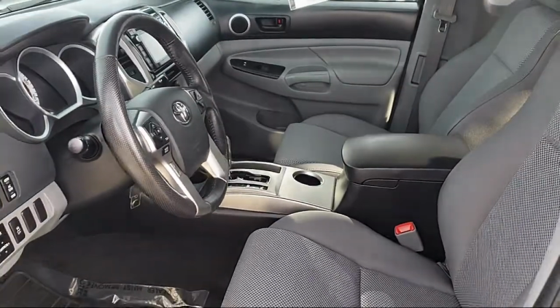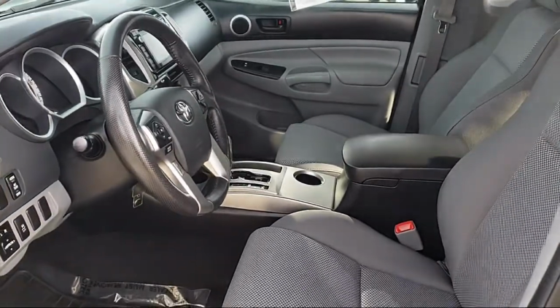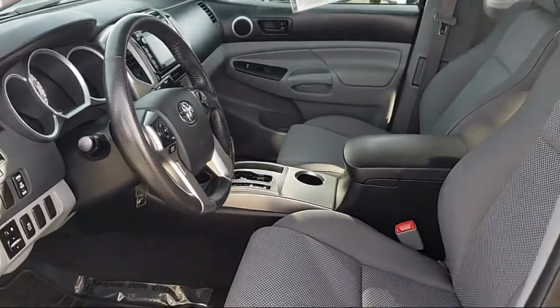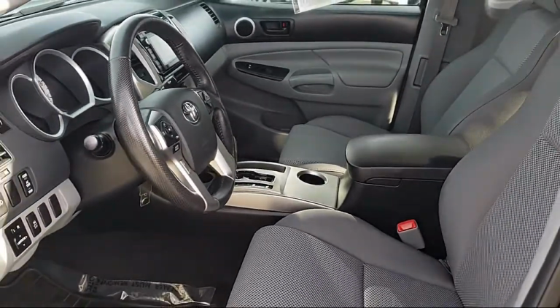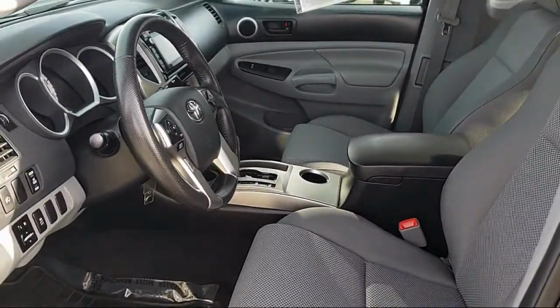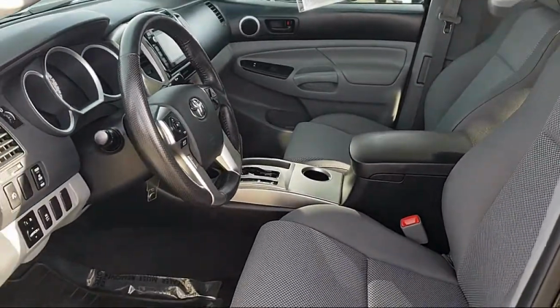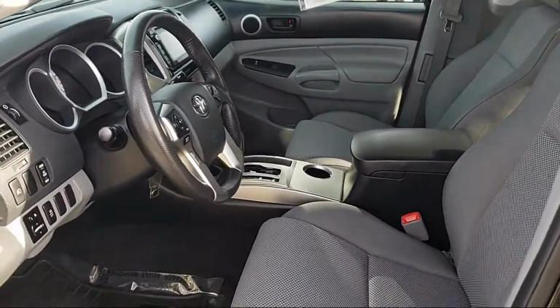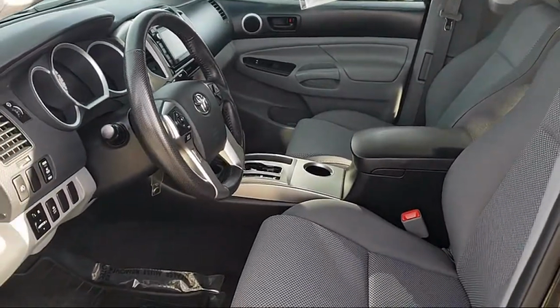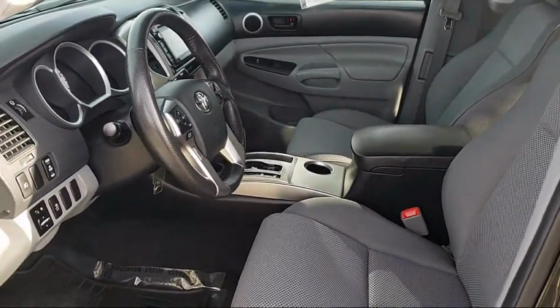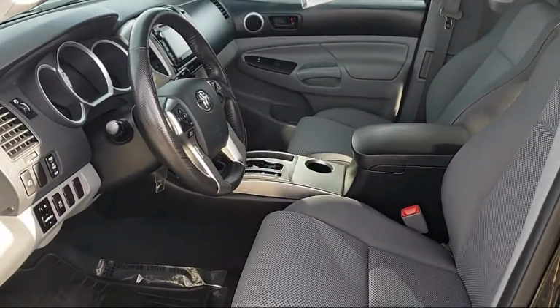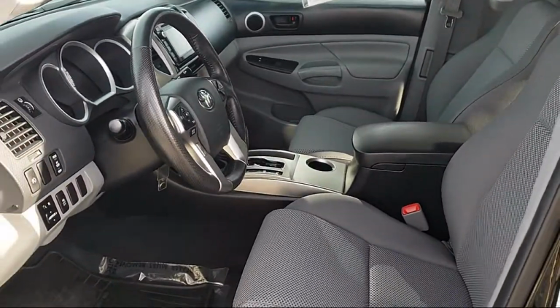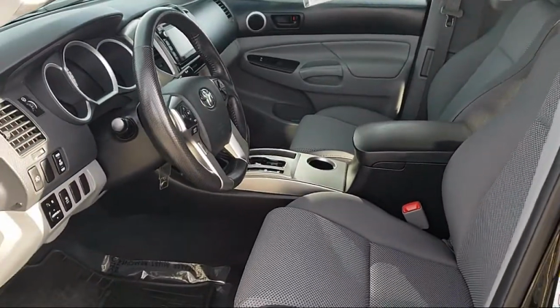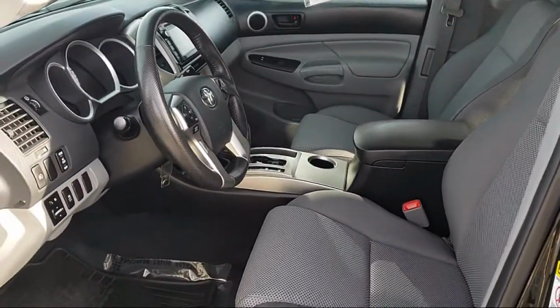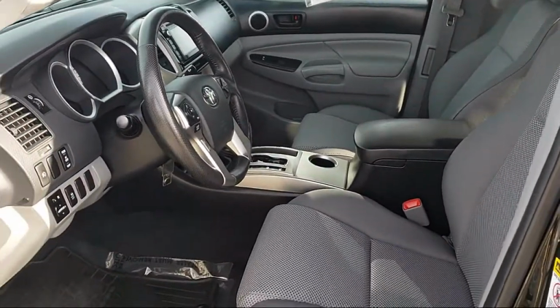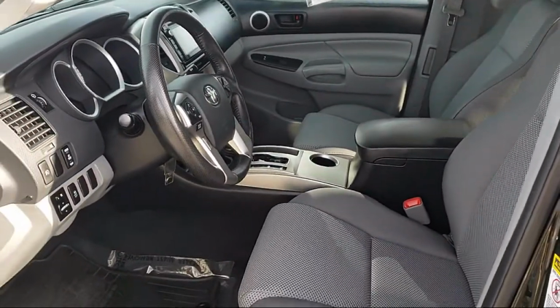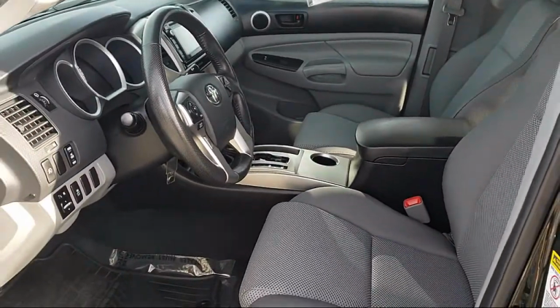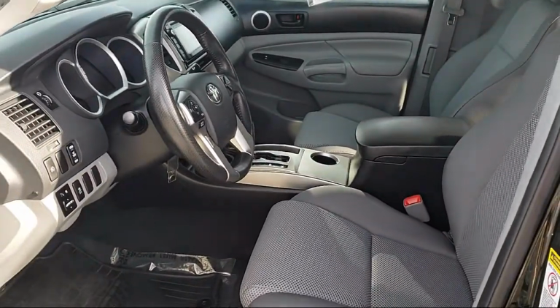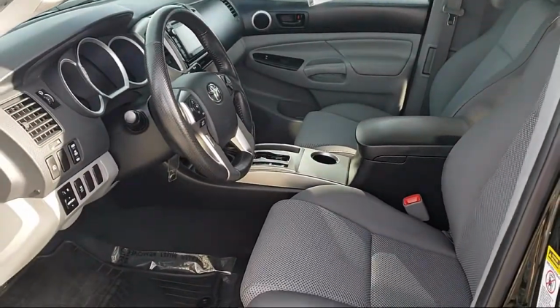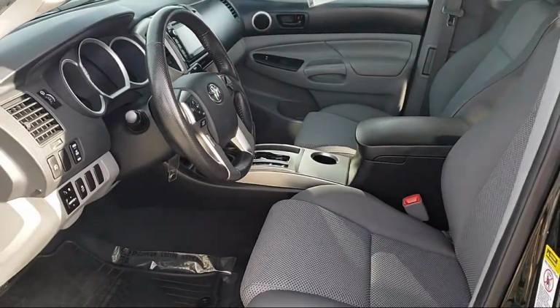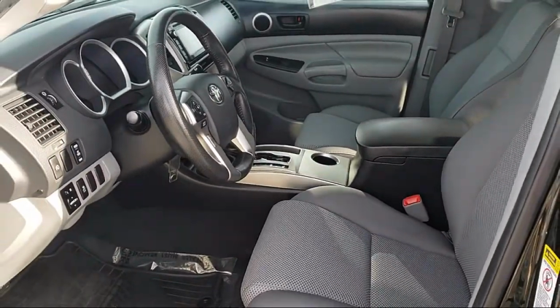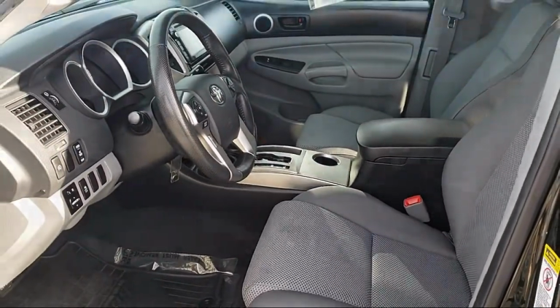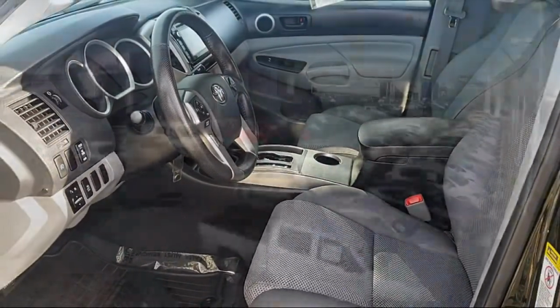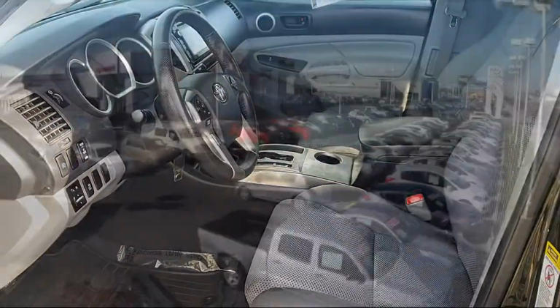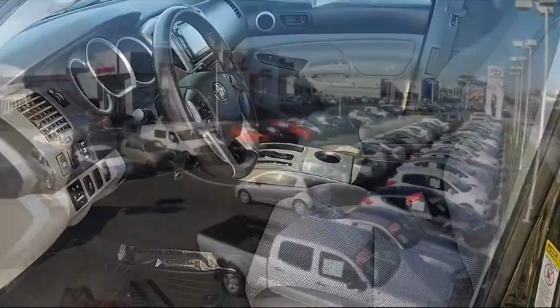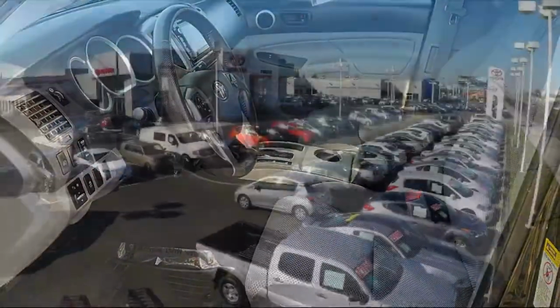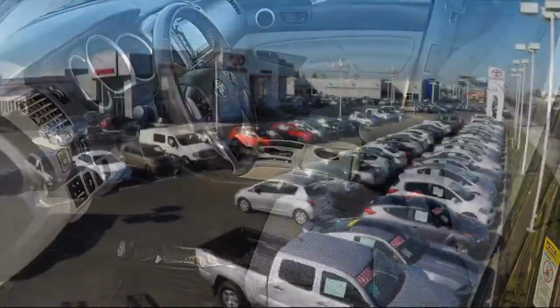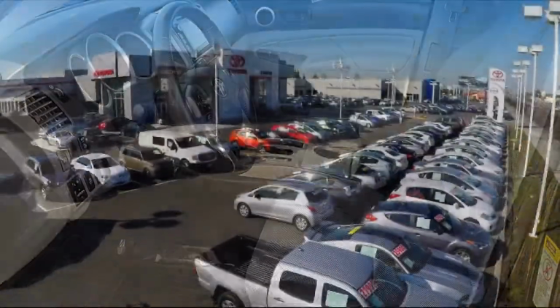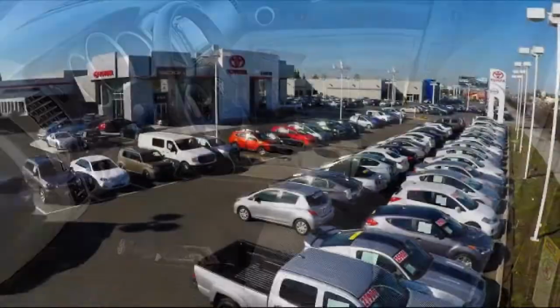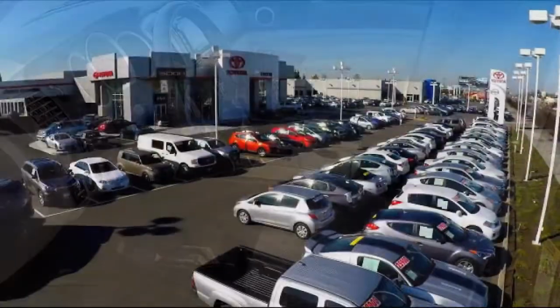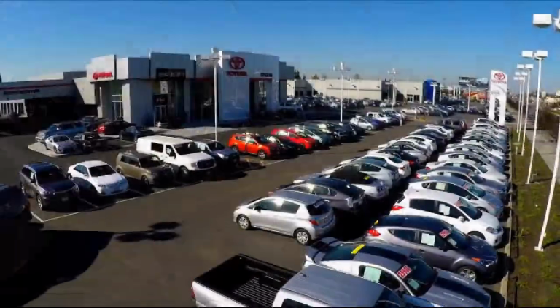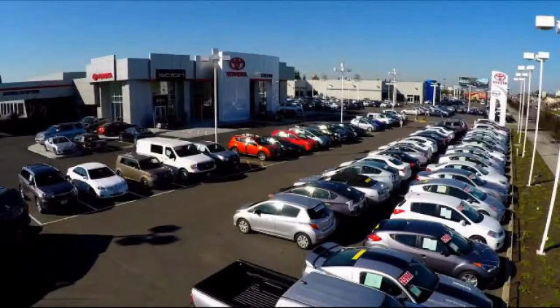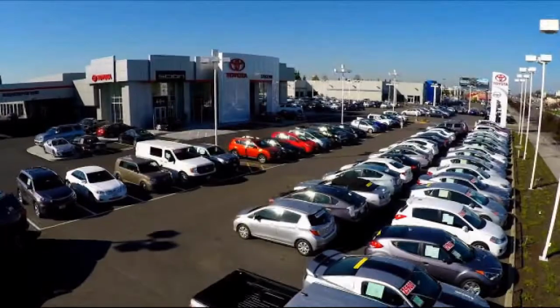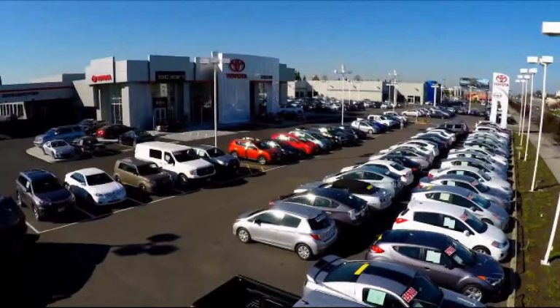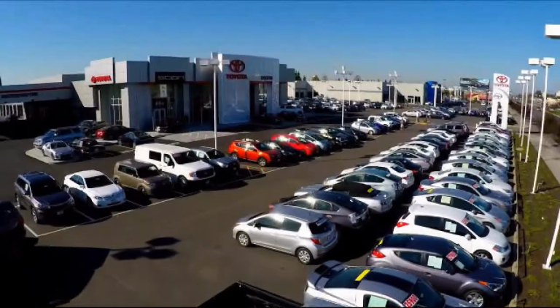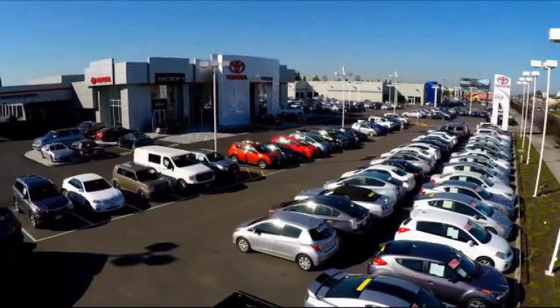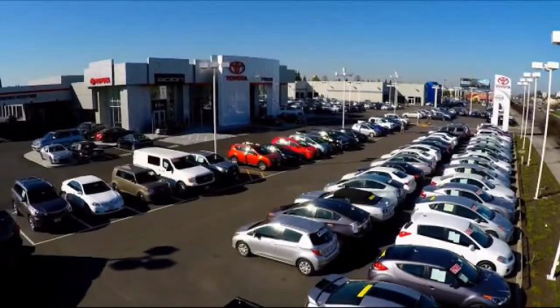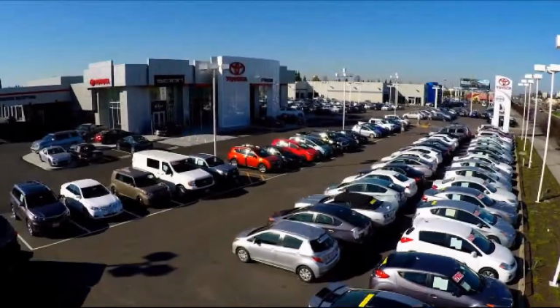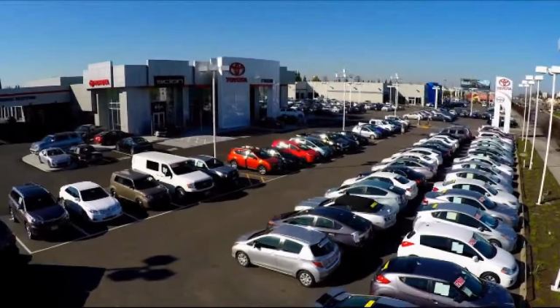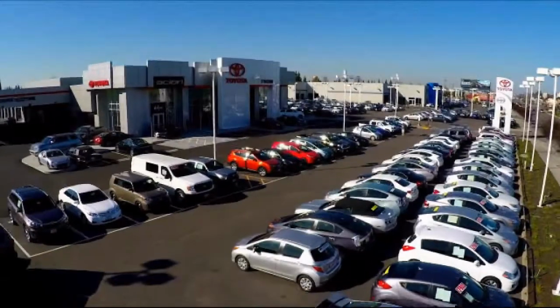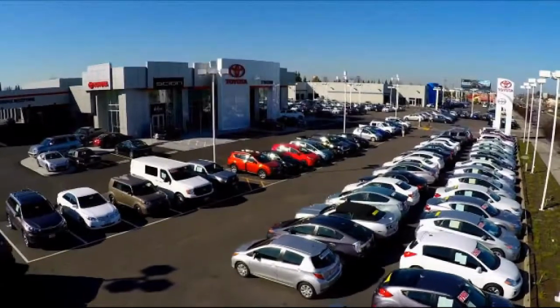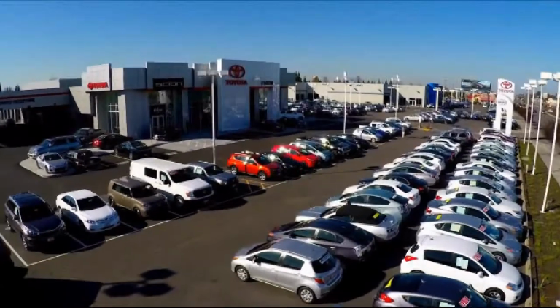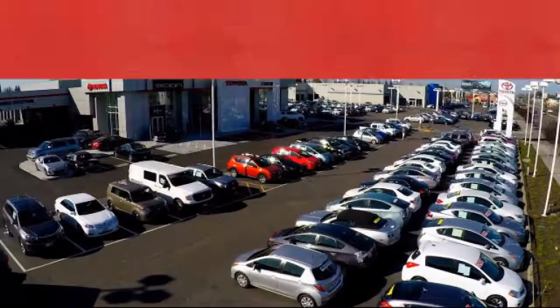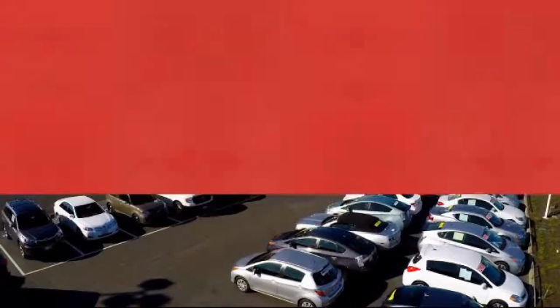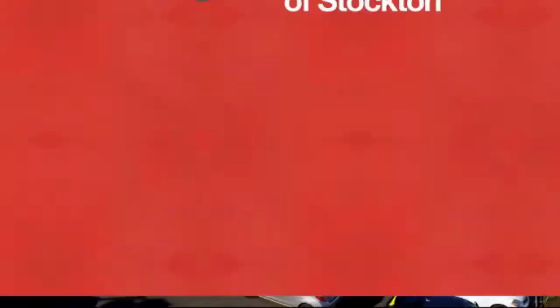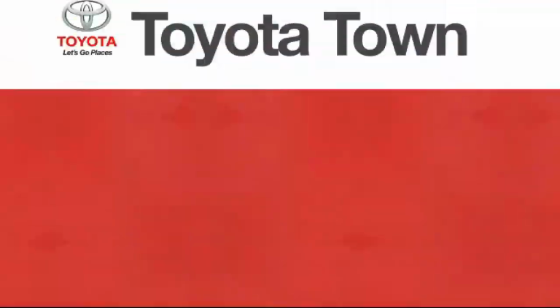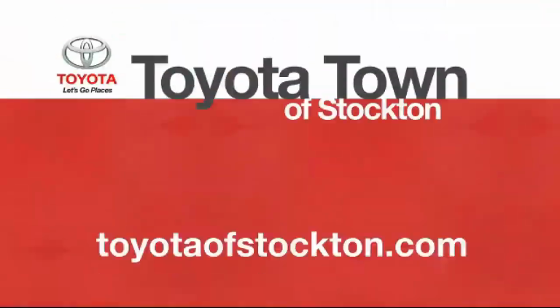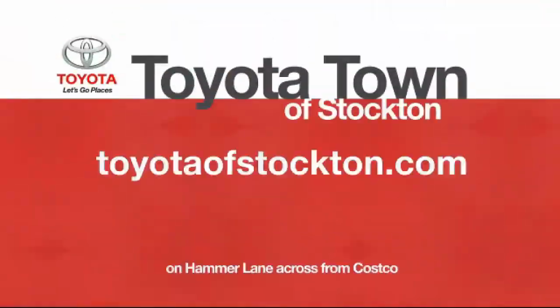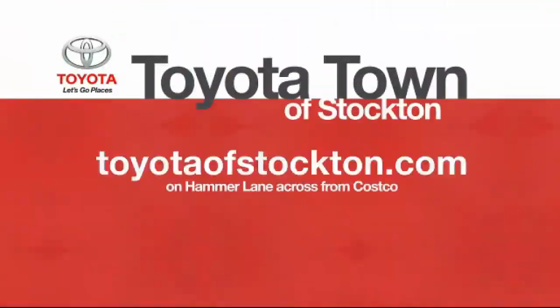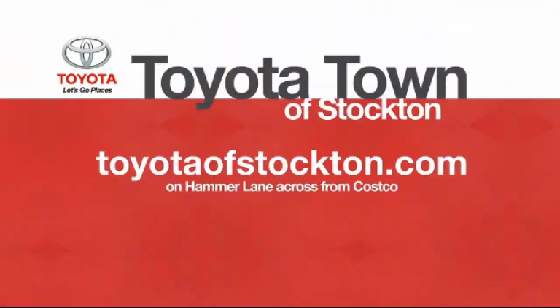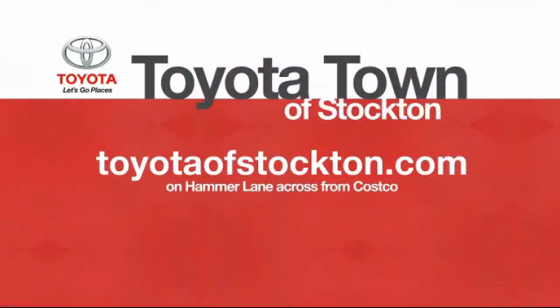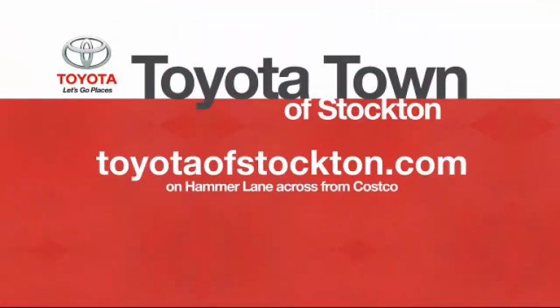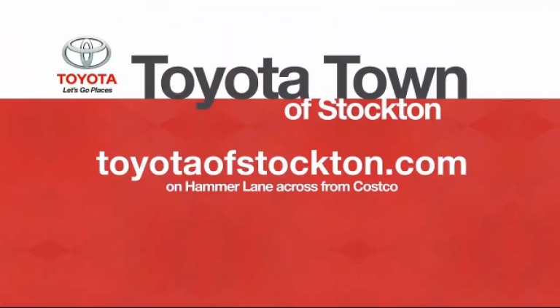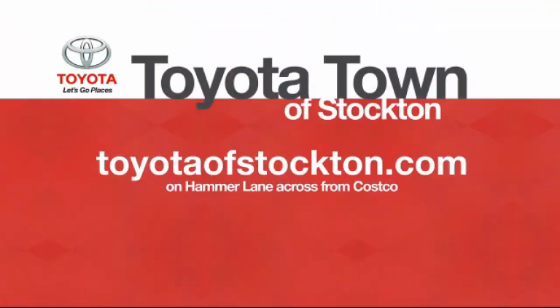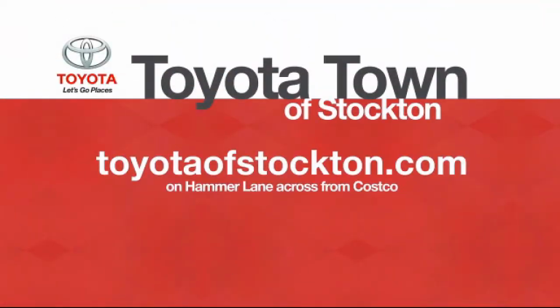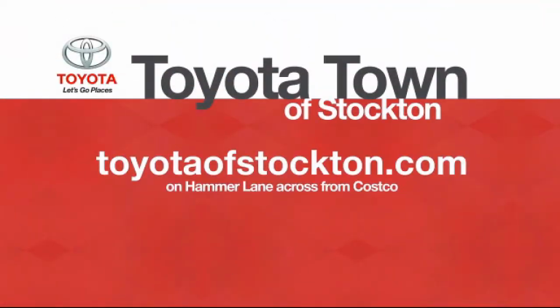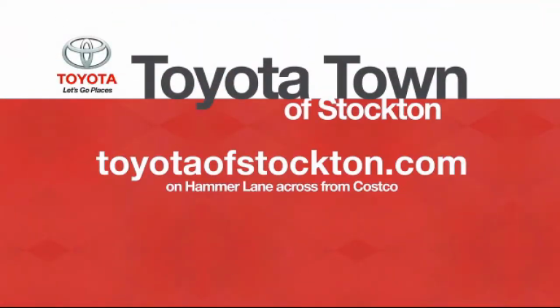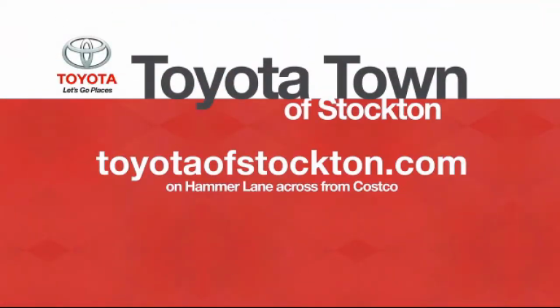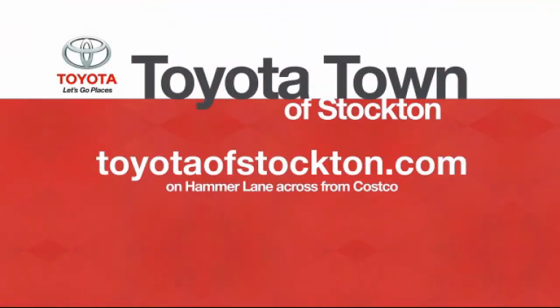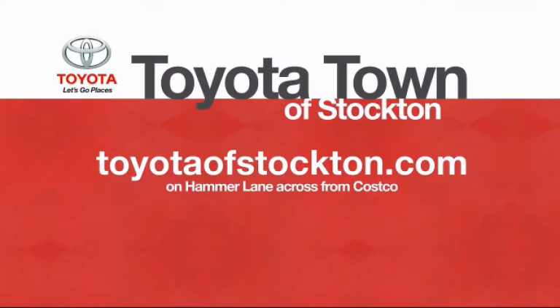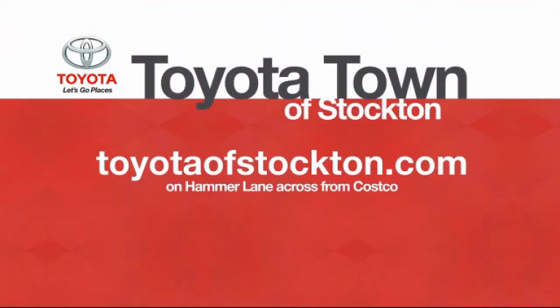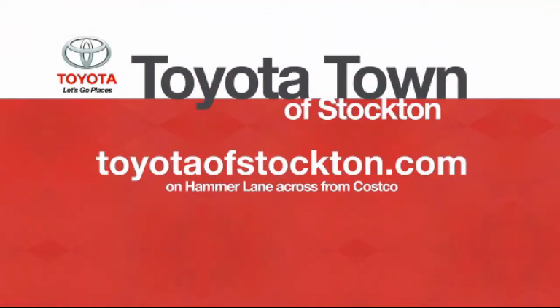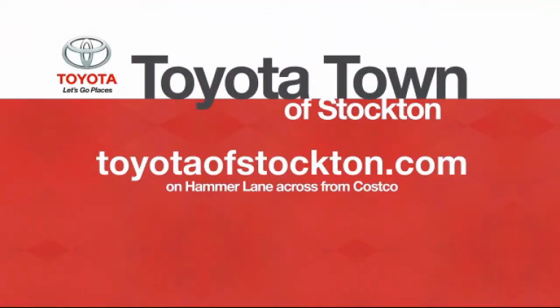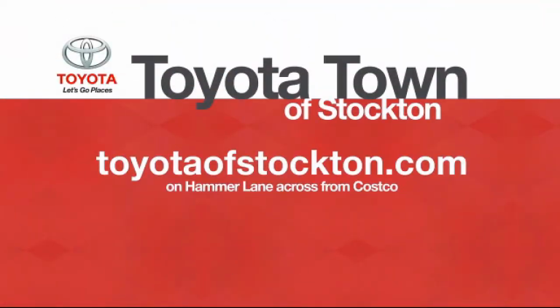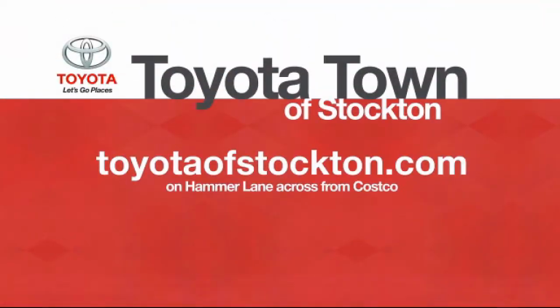Additional benefits include one year roadside assistance, a Carfax vehicle history report, and more.